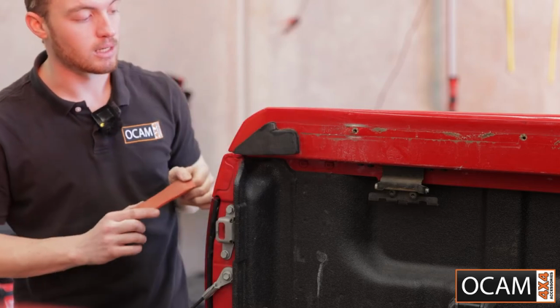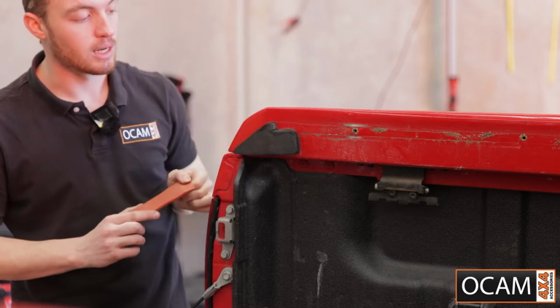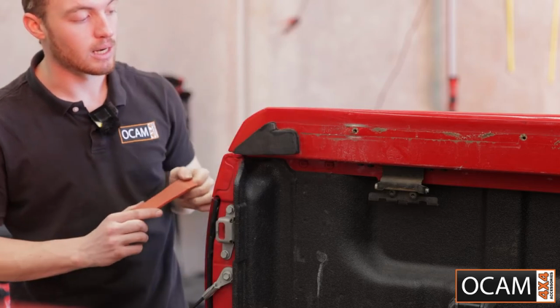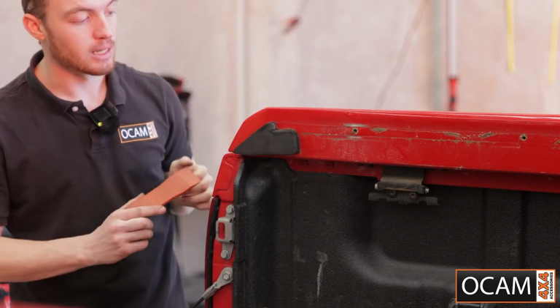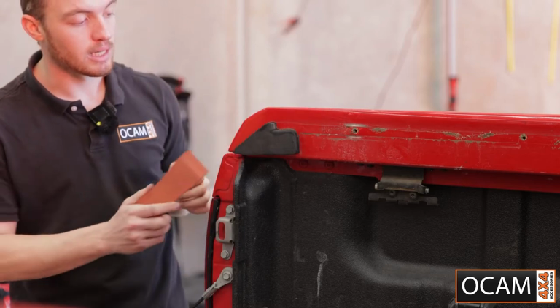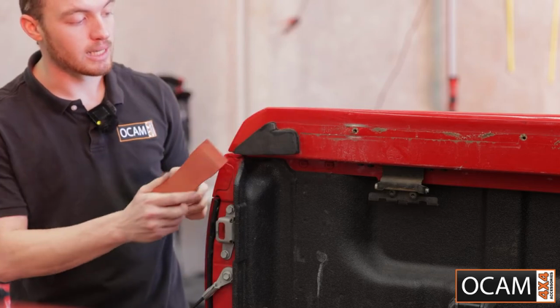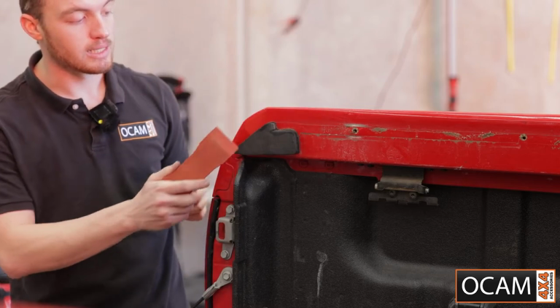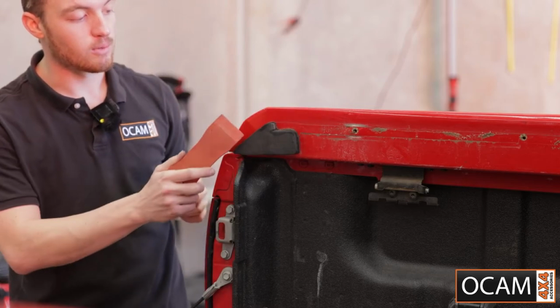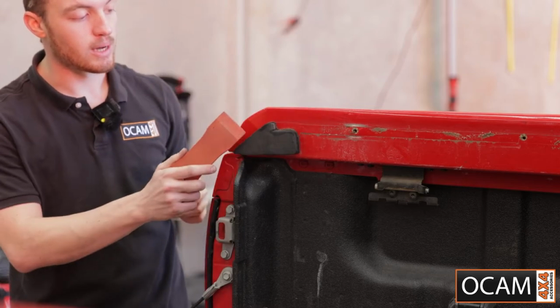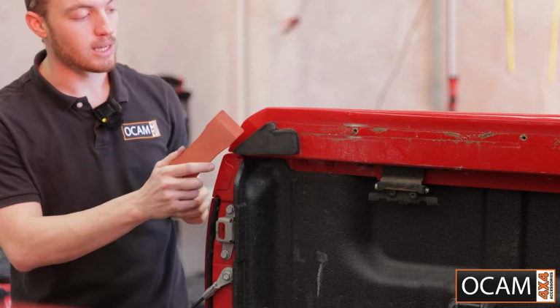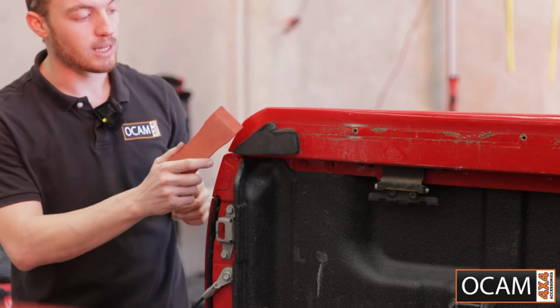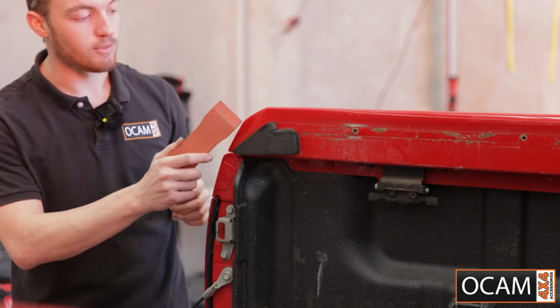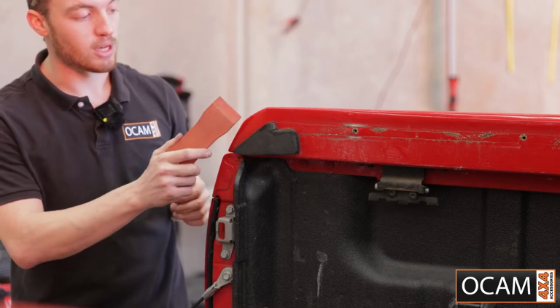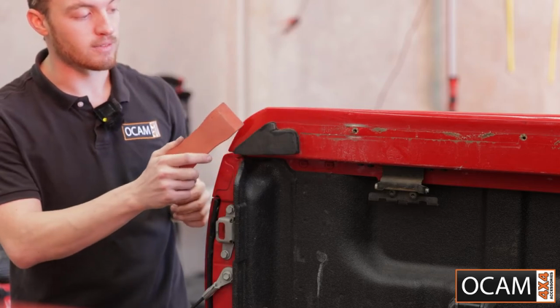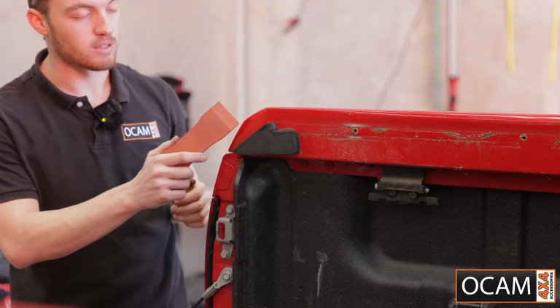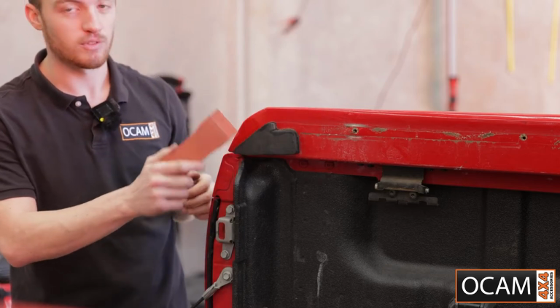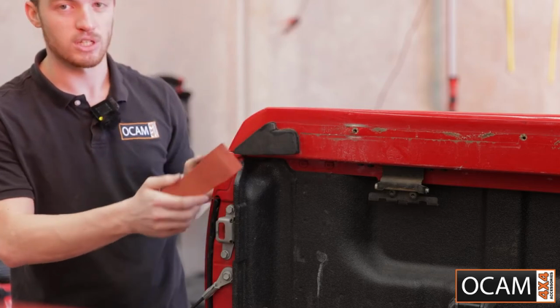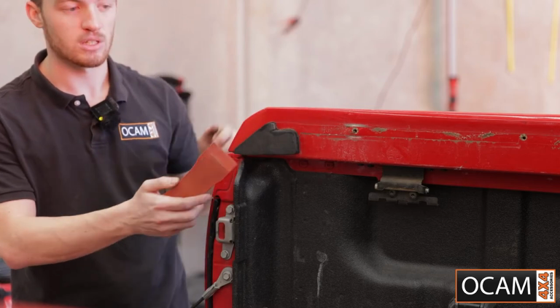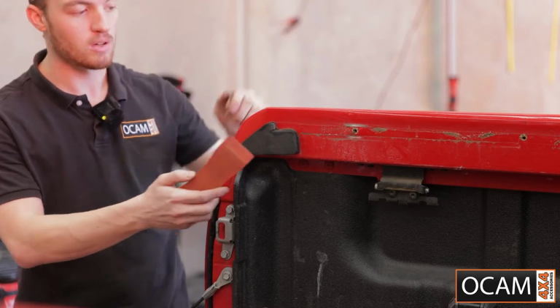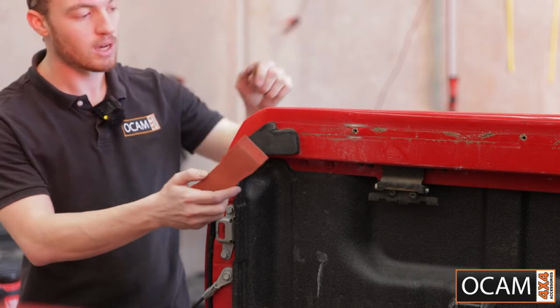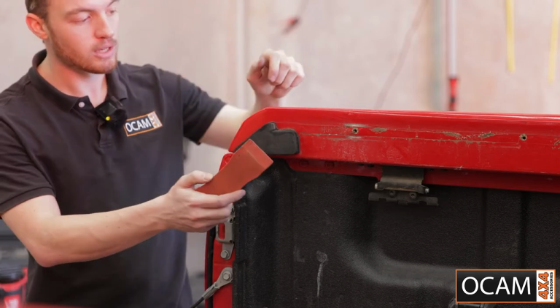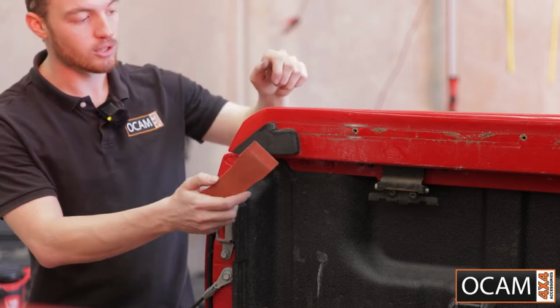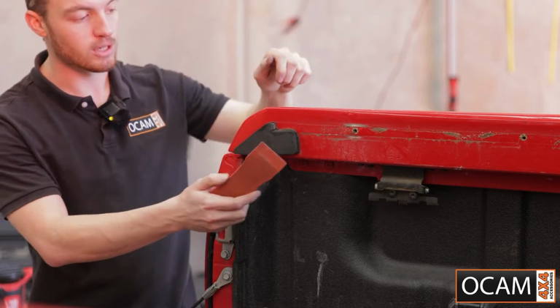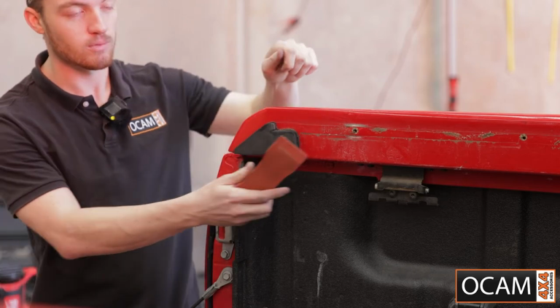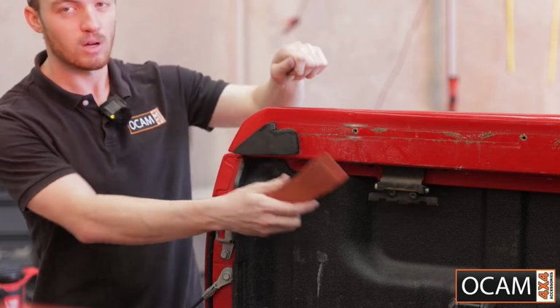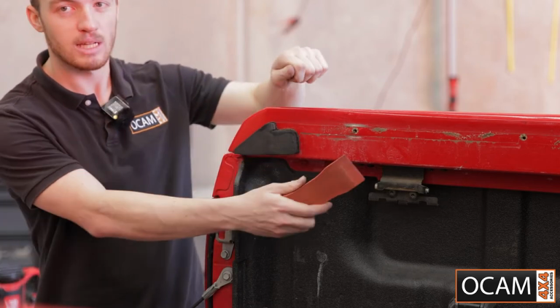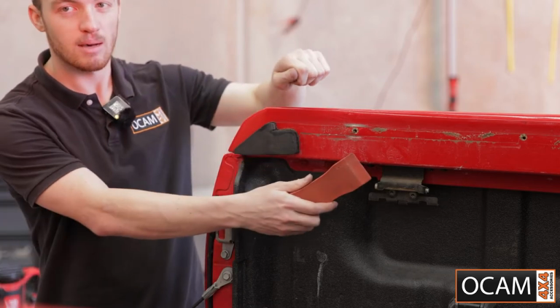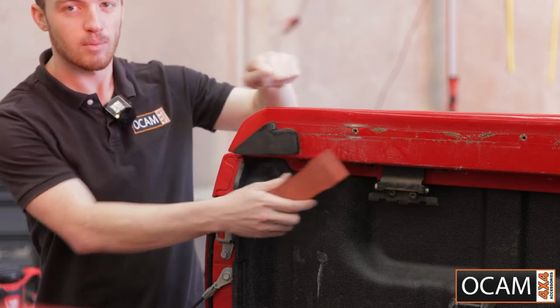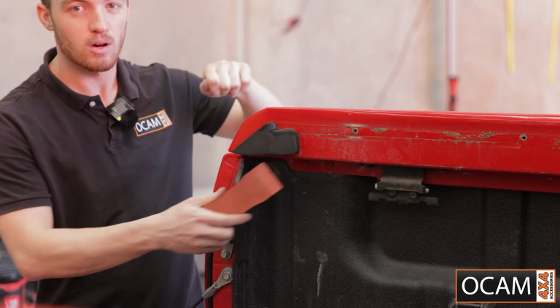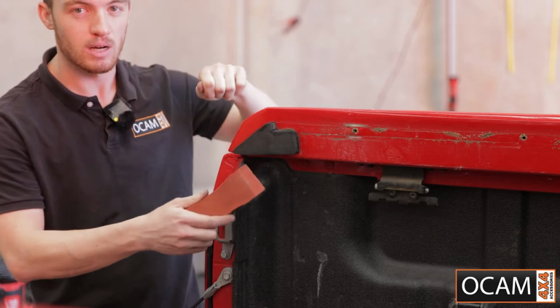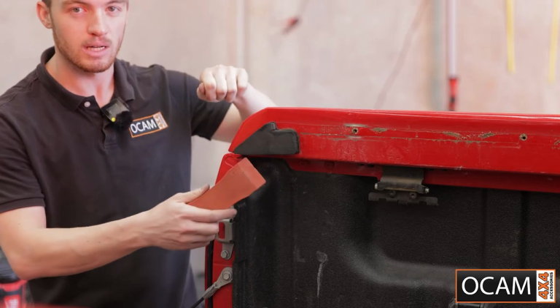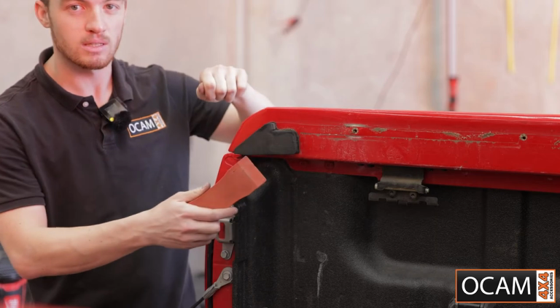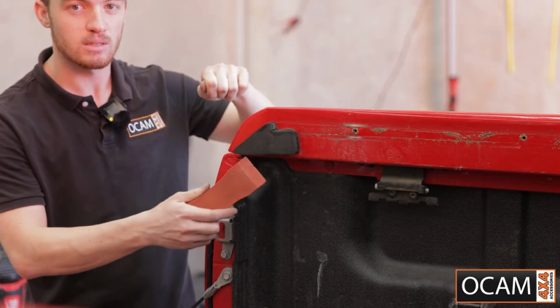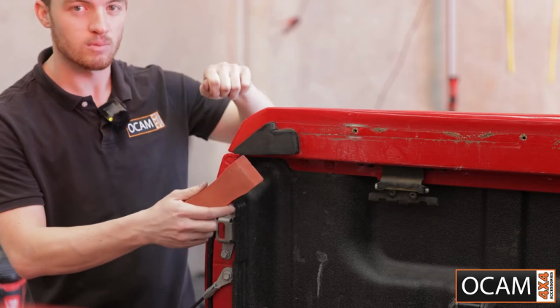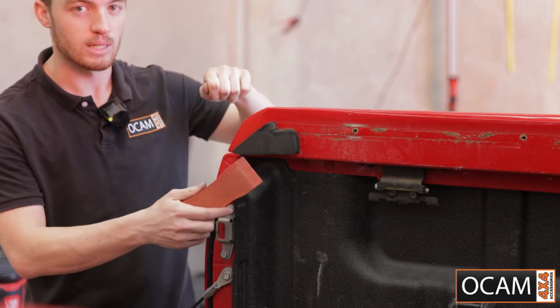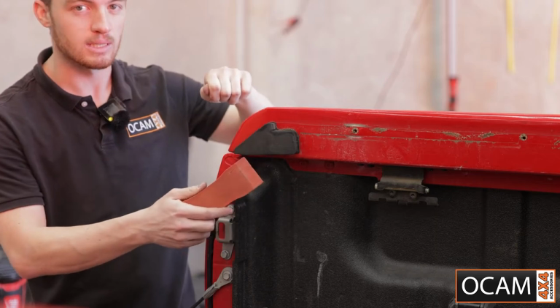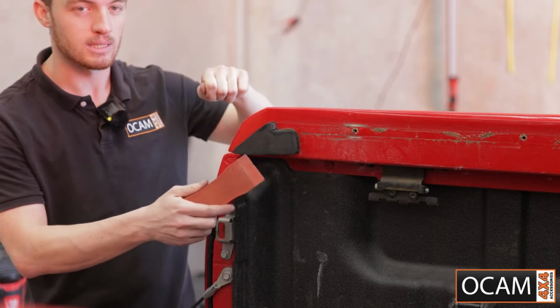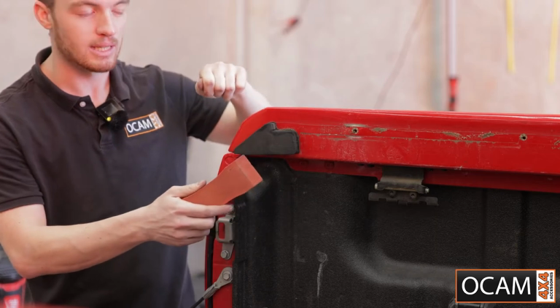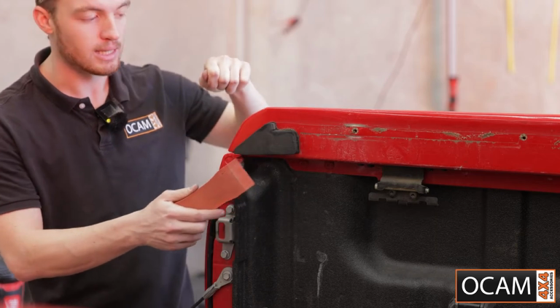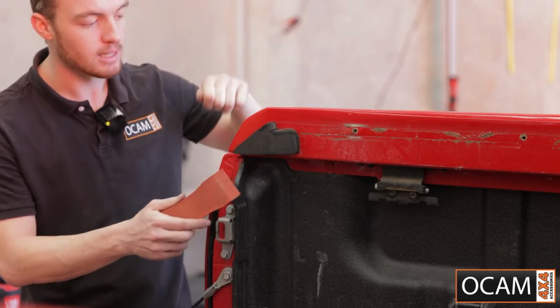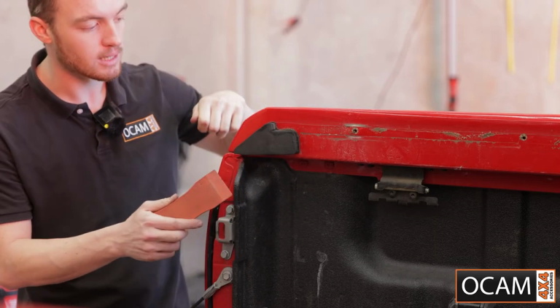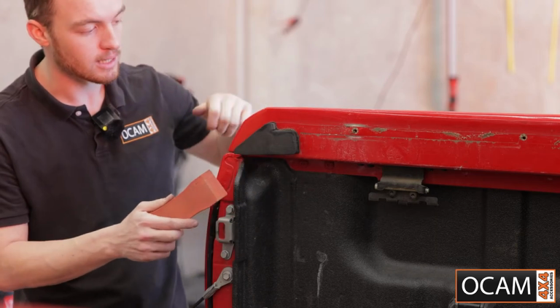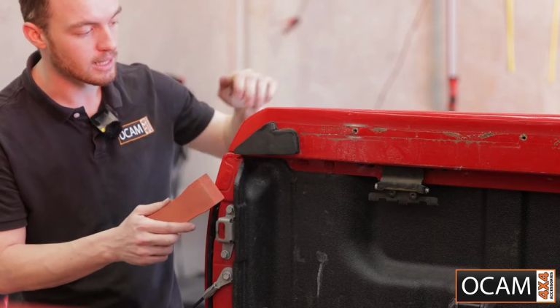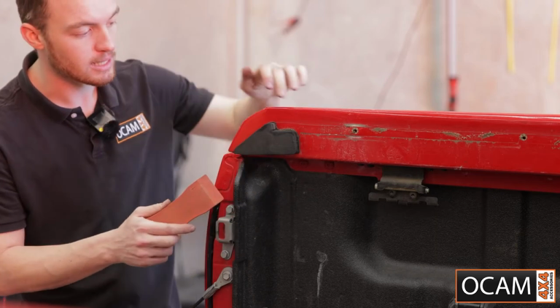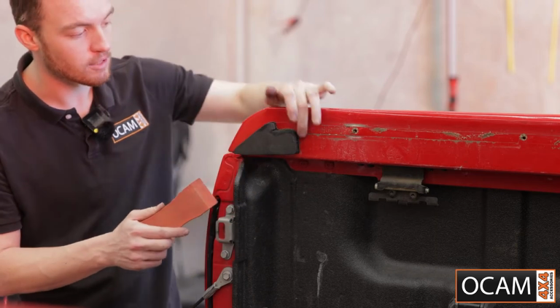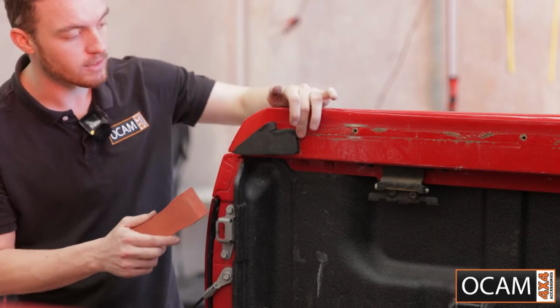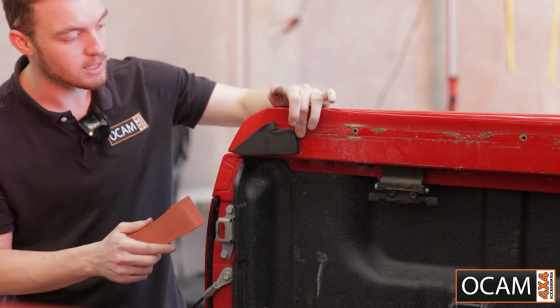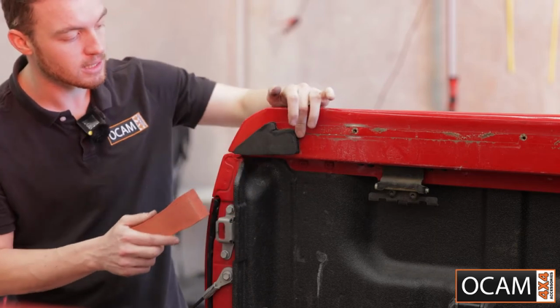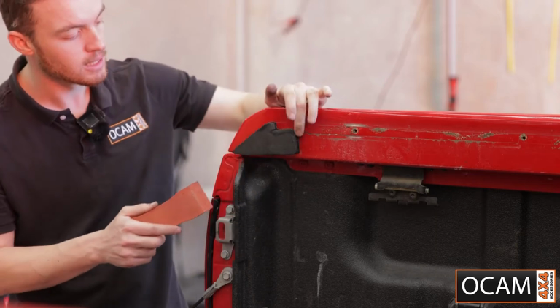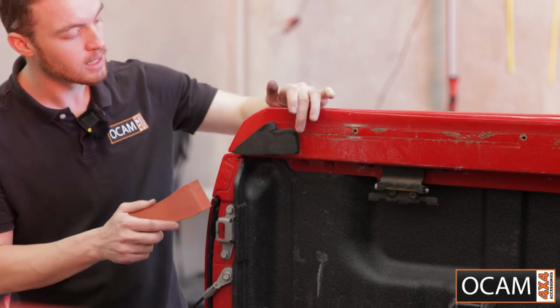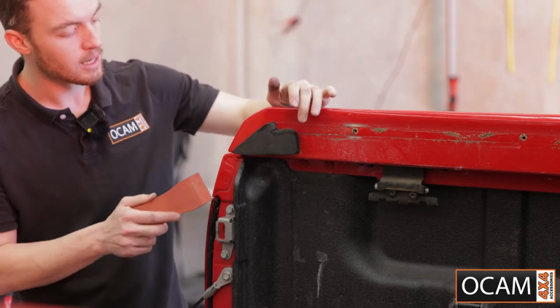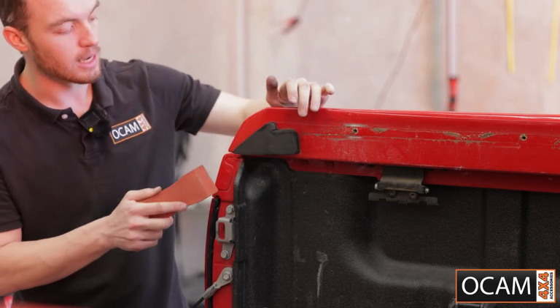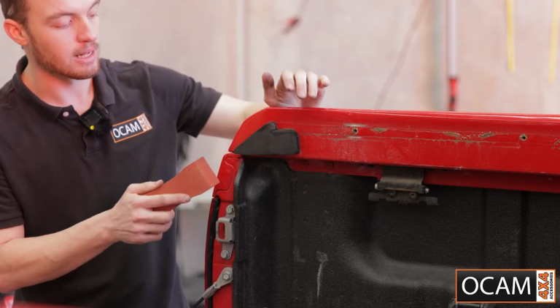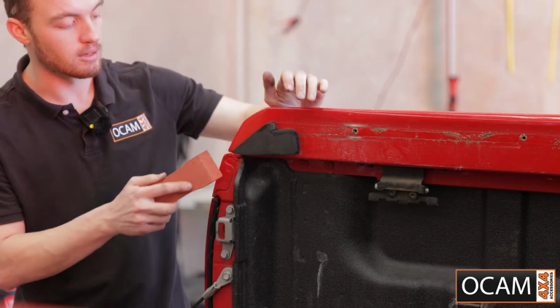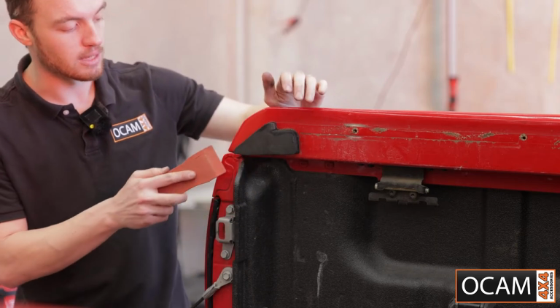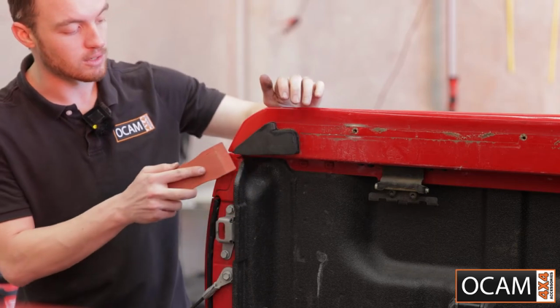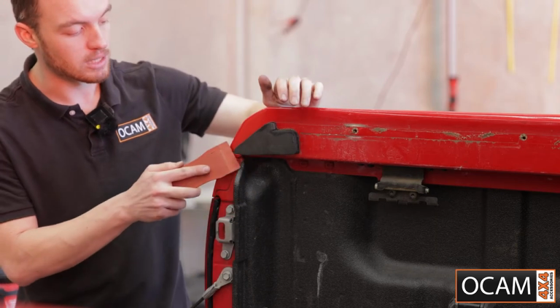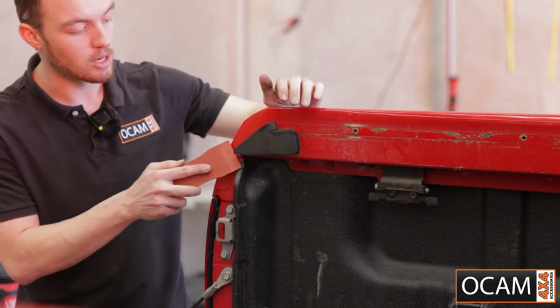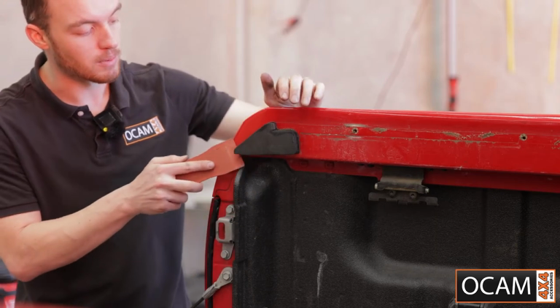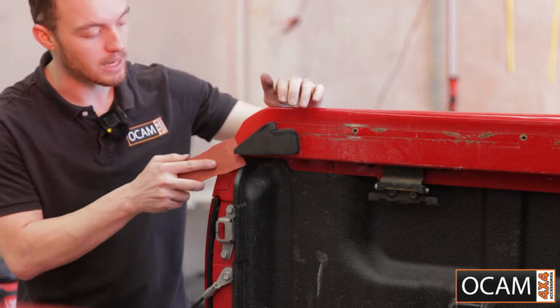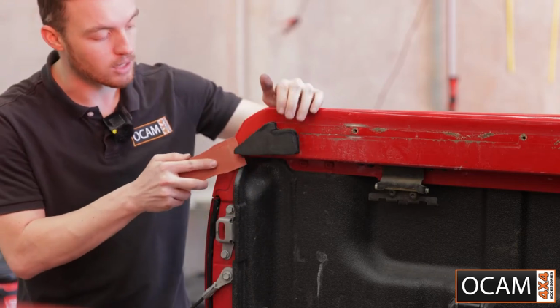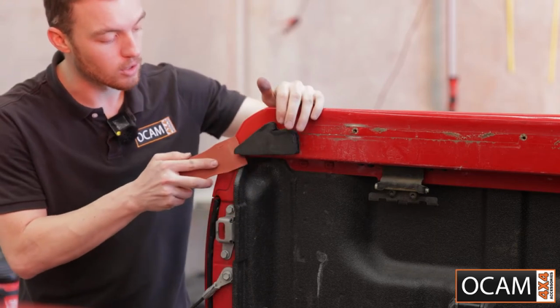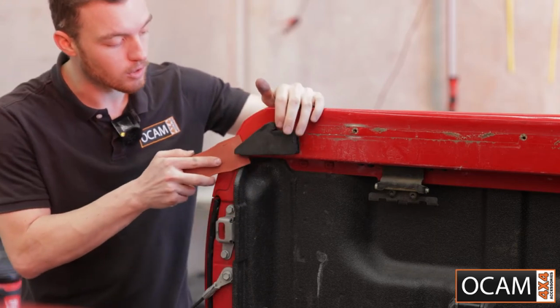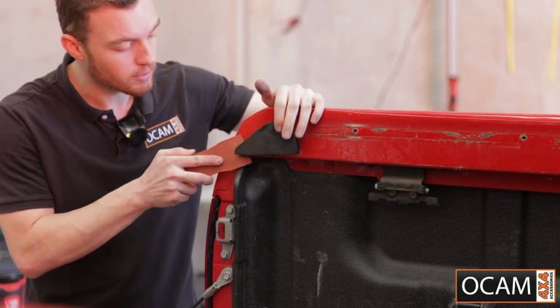I'm using a trim removal tool just to help get behind the foam. Another easy way, if you have some fishing line, you can run that behind where the sticky adhesive is and that'll just help get it off.